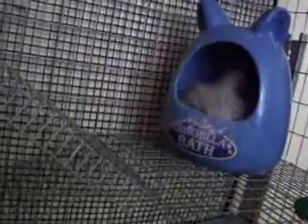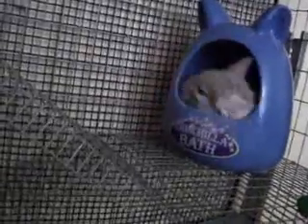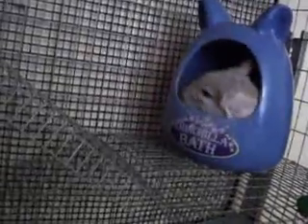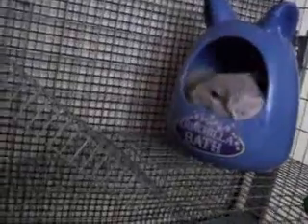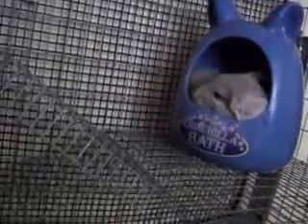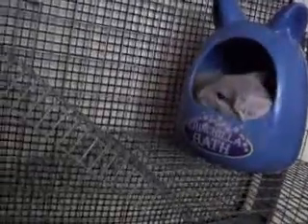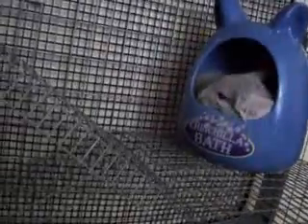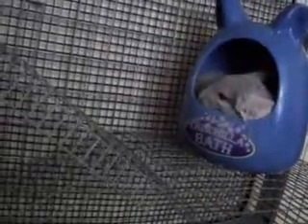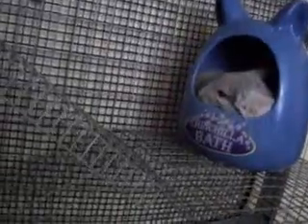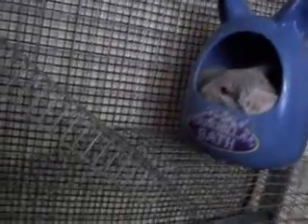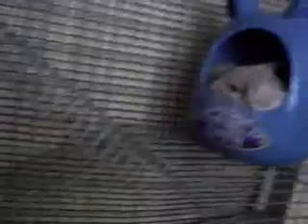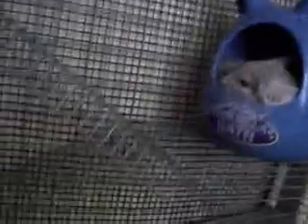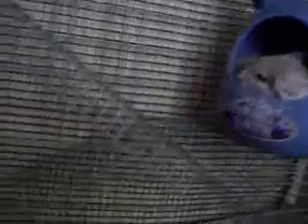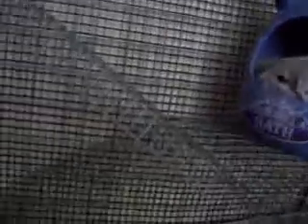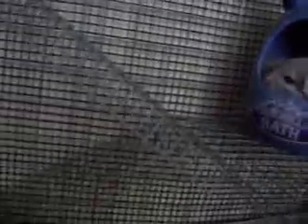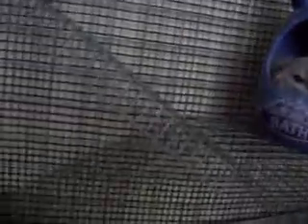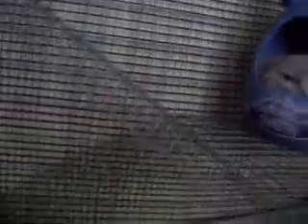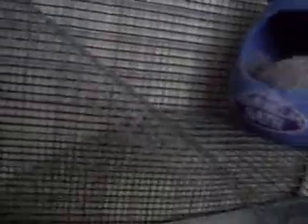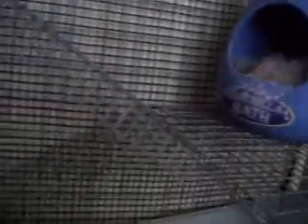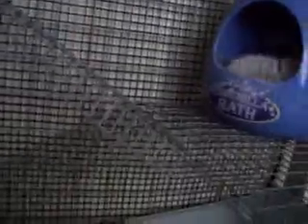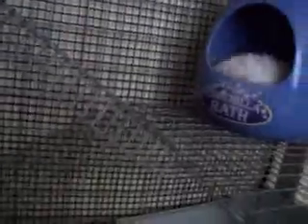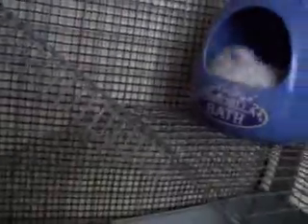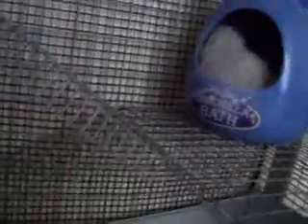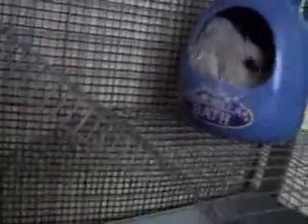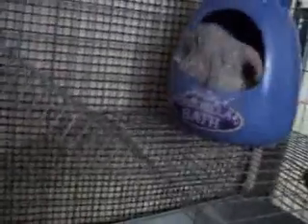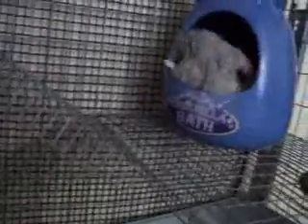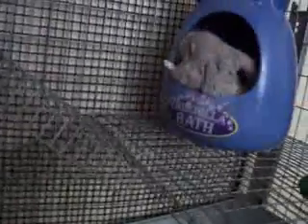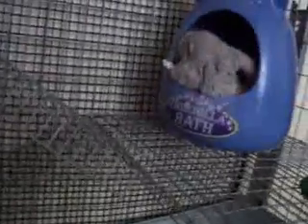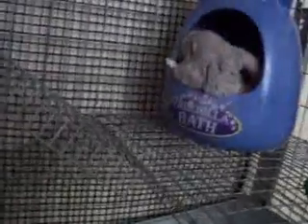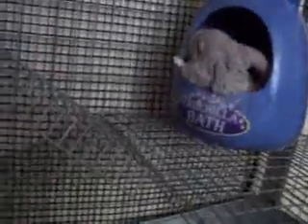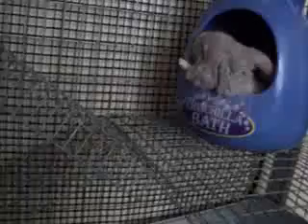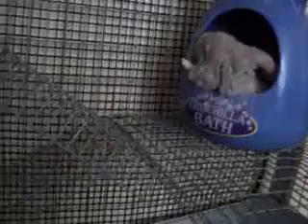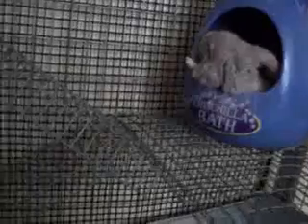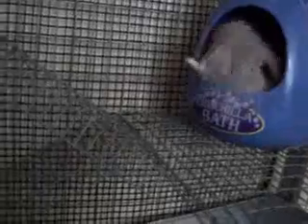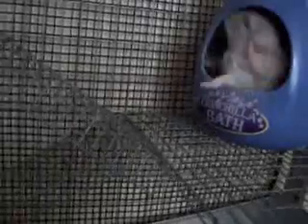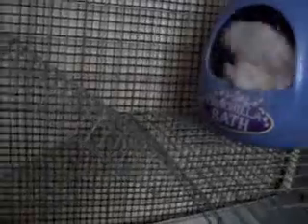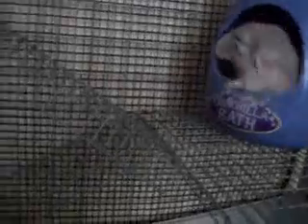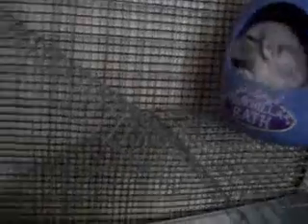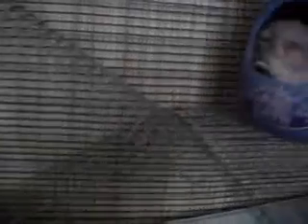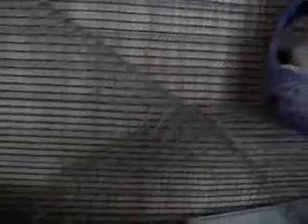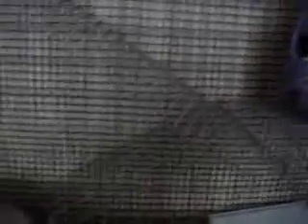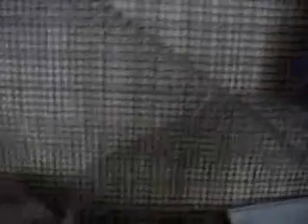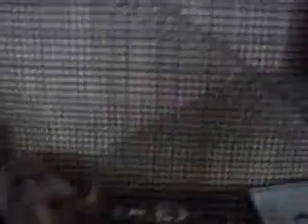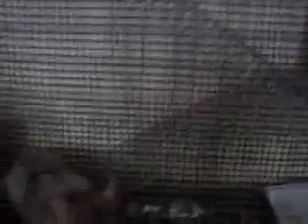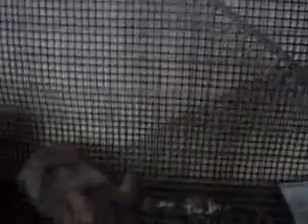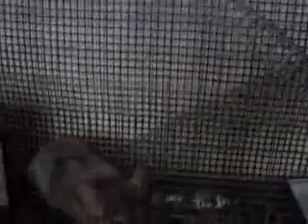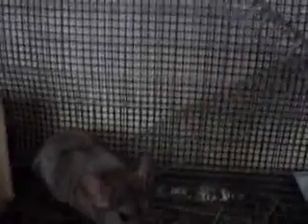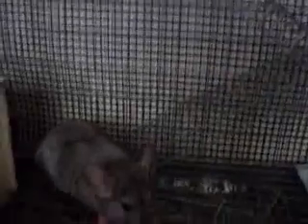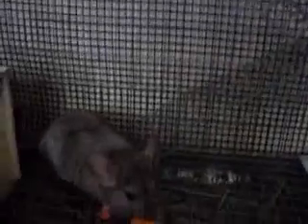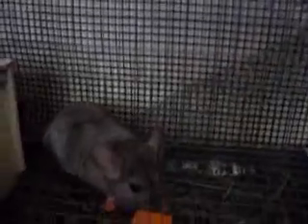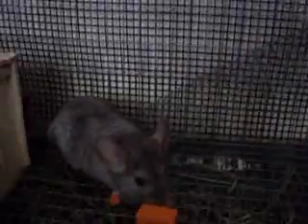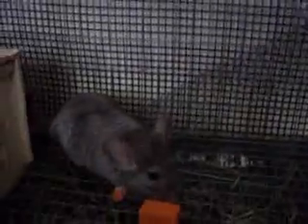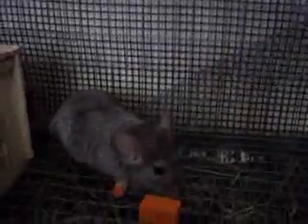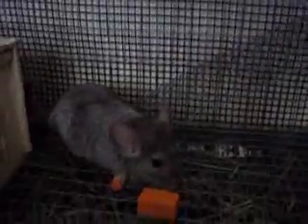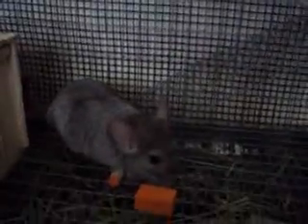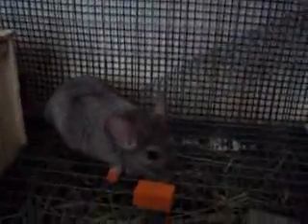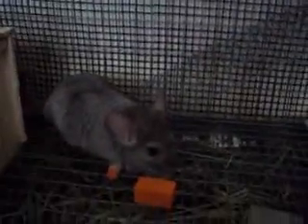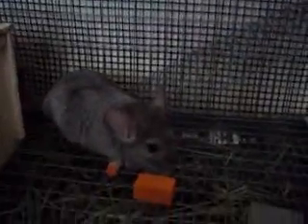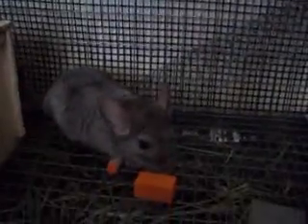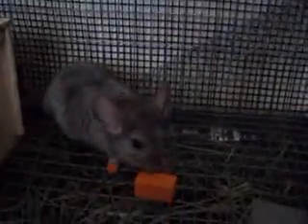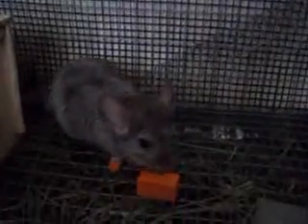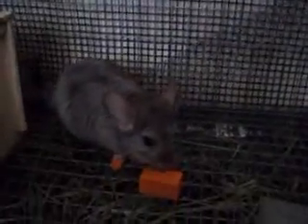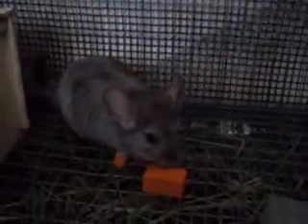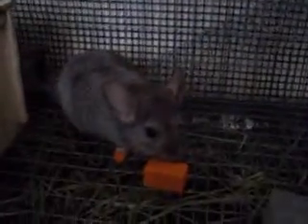Hello, my name is Kelly Stewart and I am with Sit, Stay, Play and Home Pet Sitting and More. Right now I'm caring for two chinchillas for one of my clients.